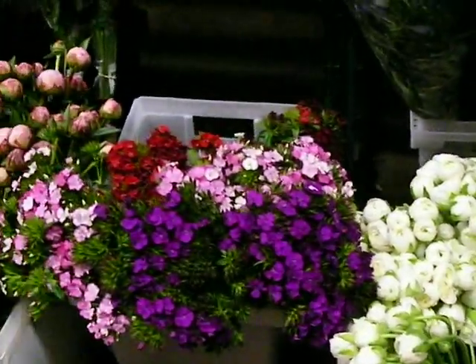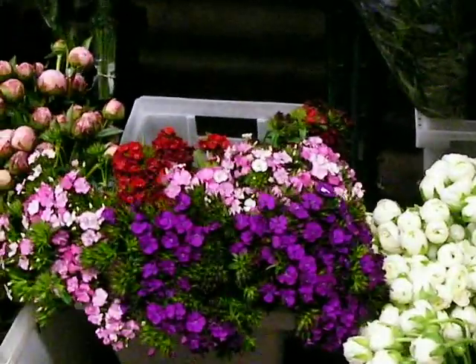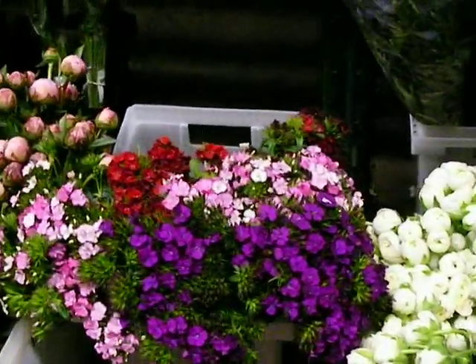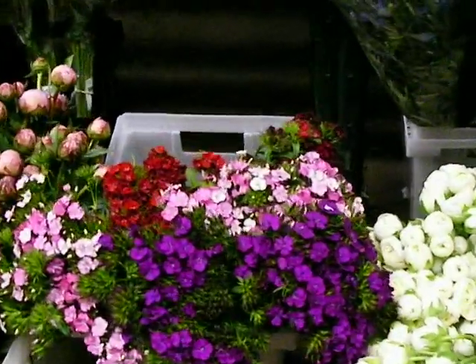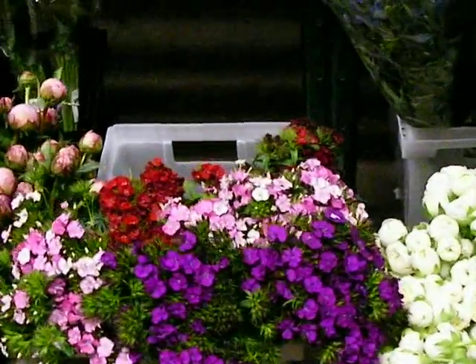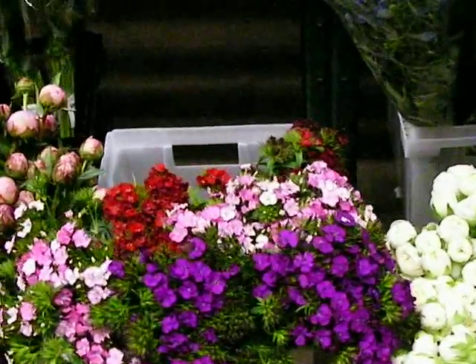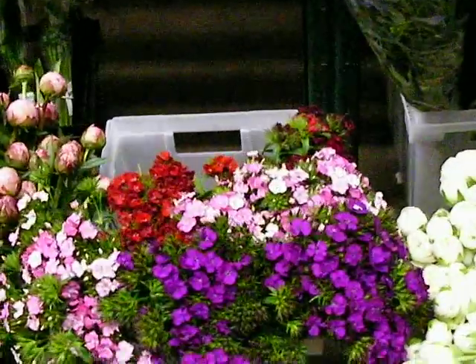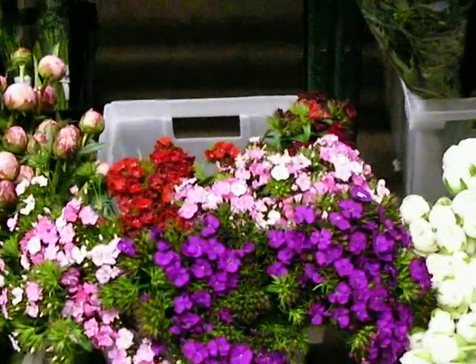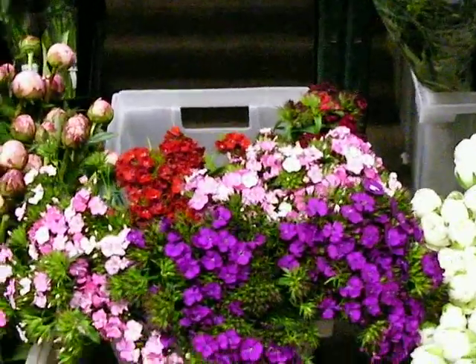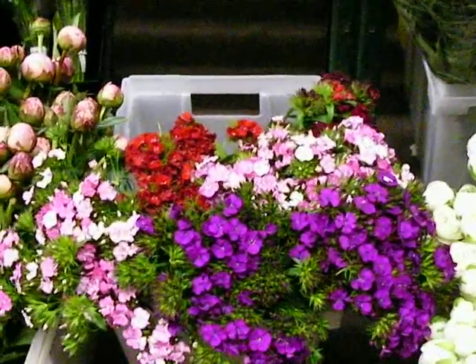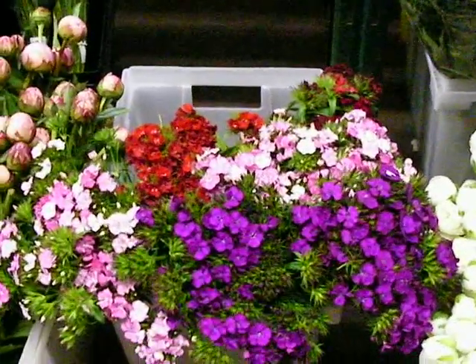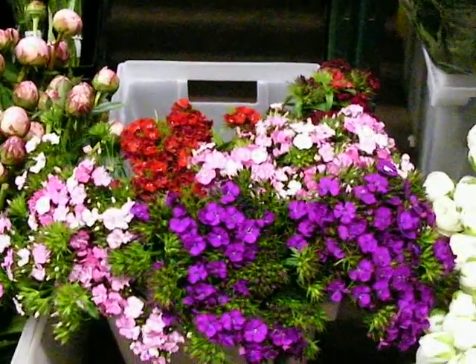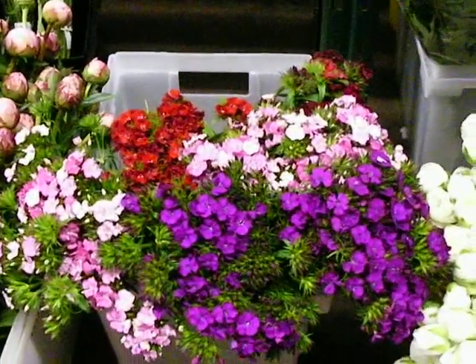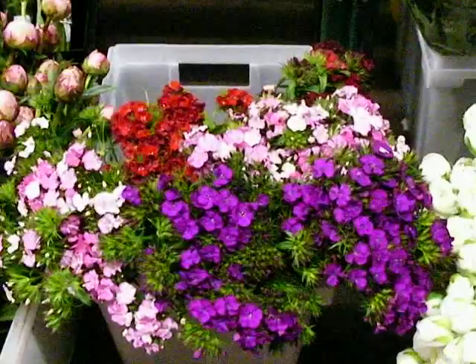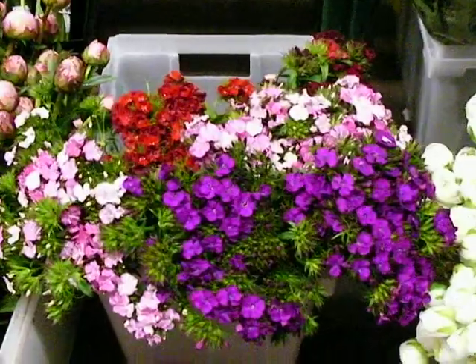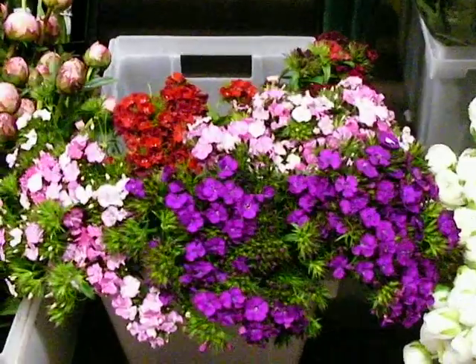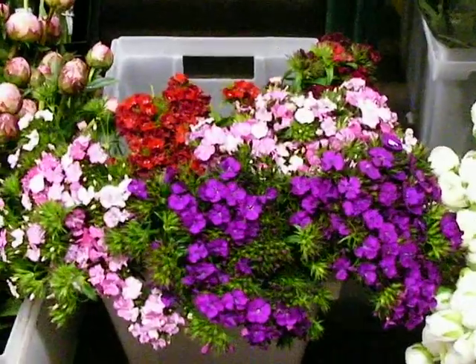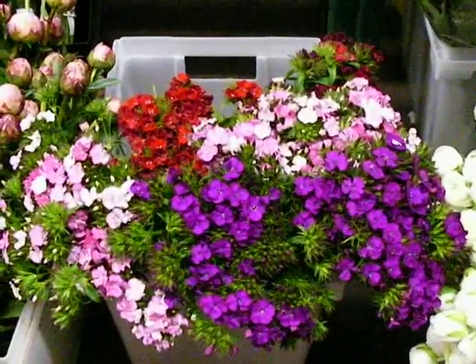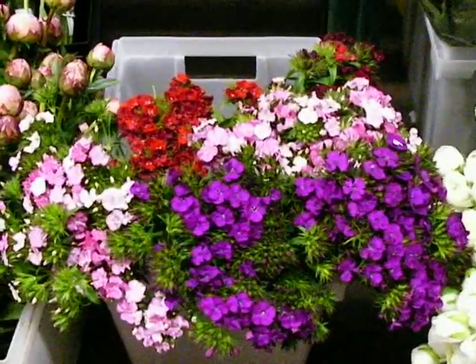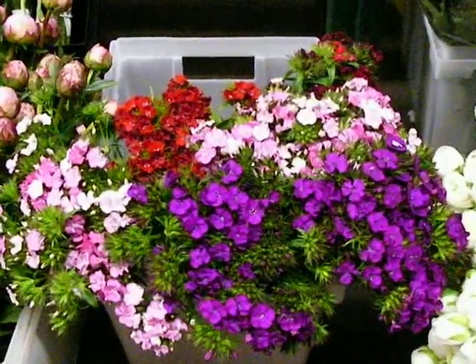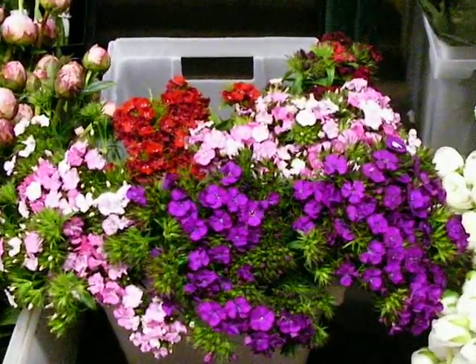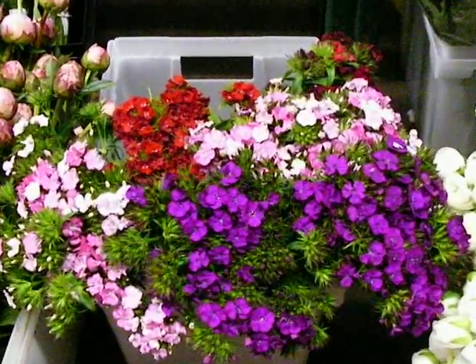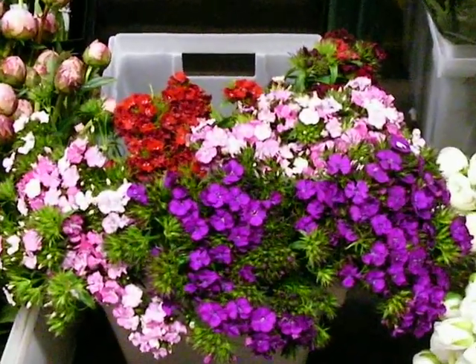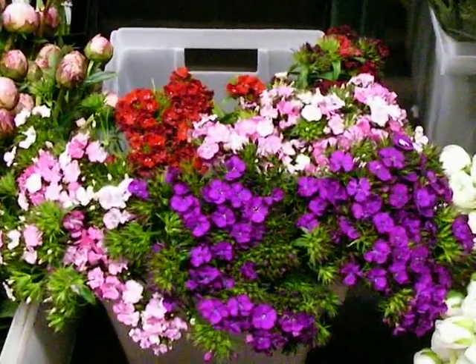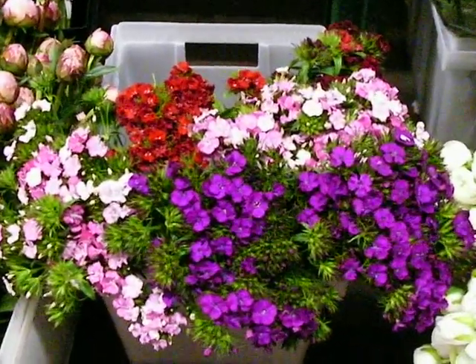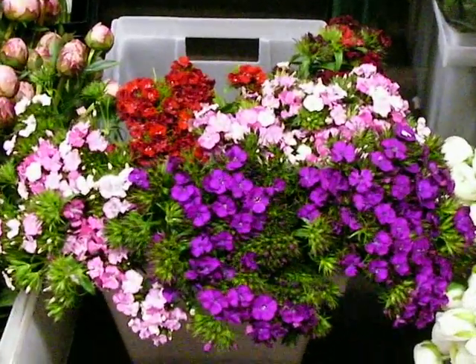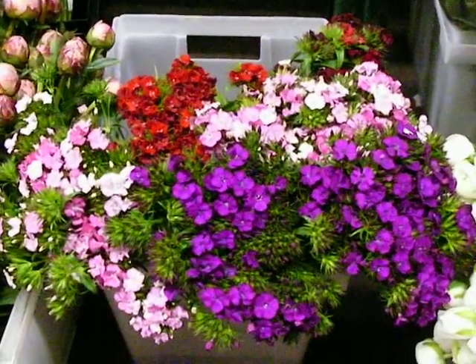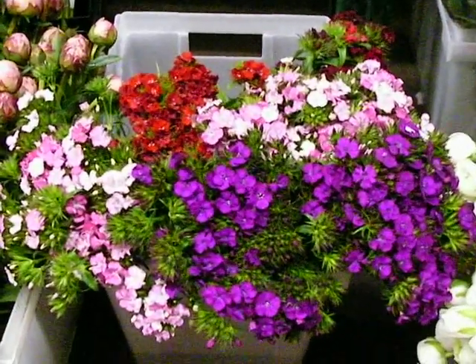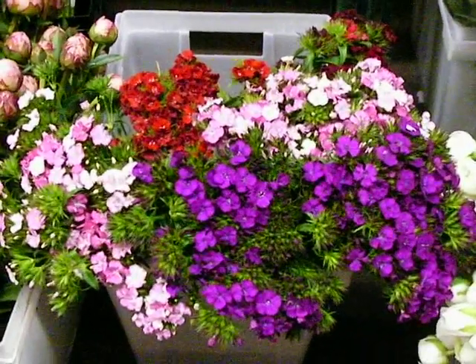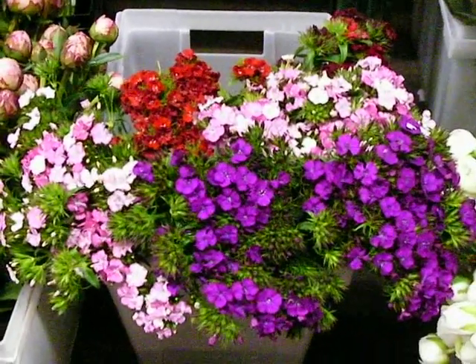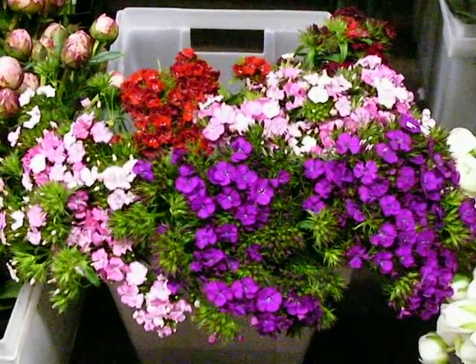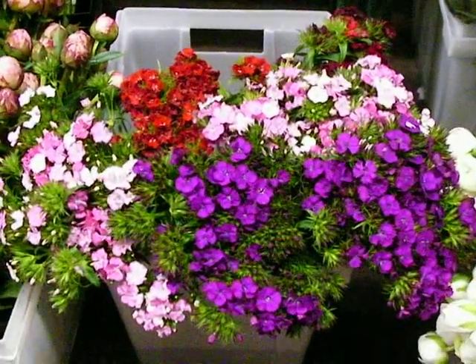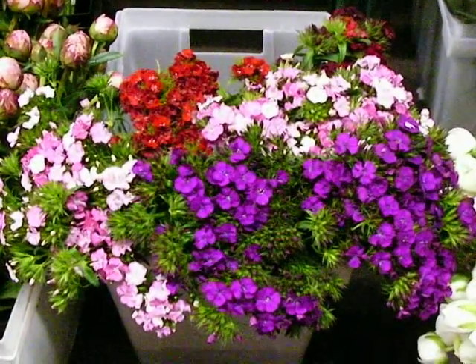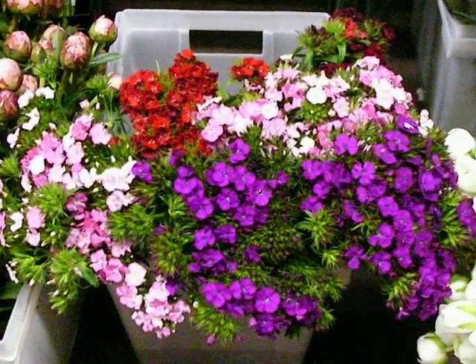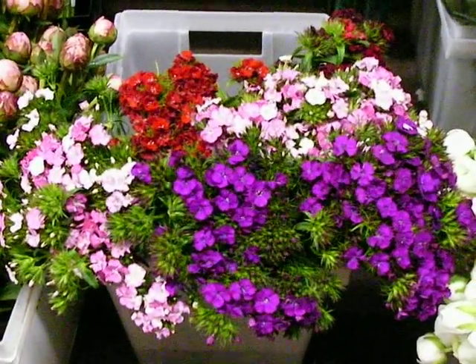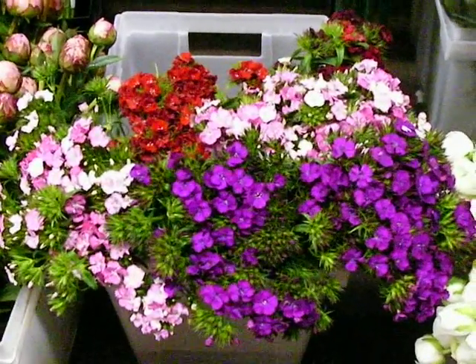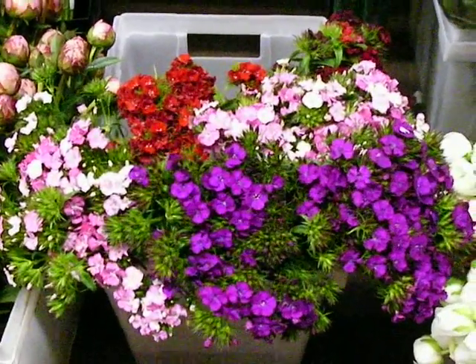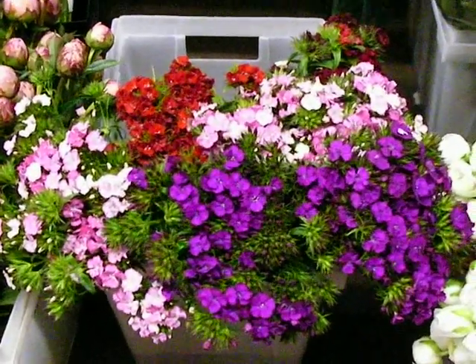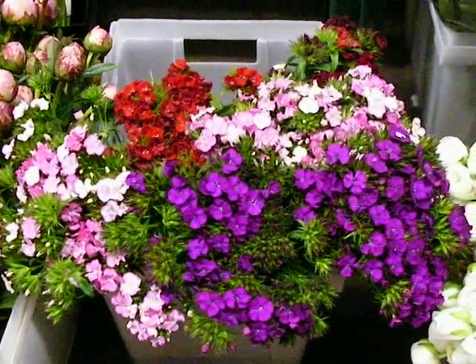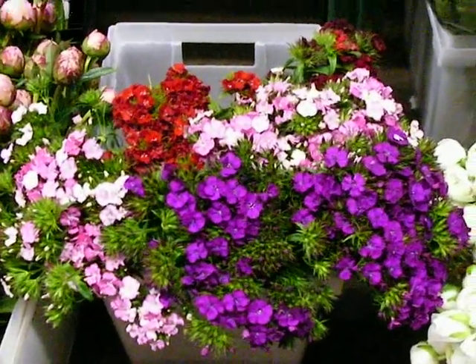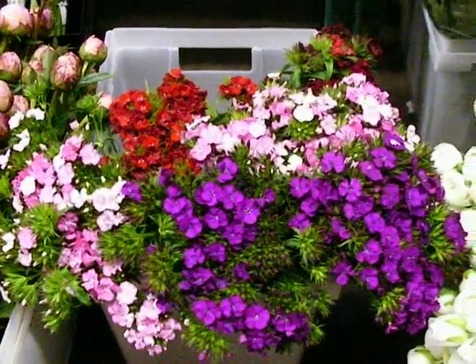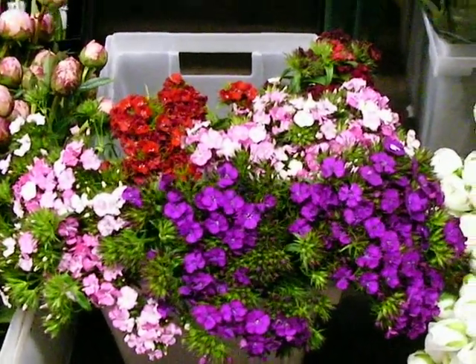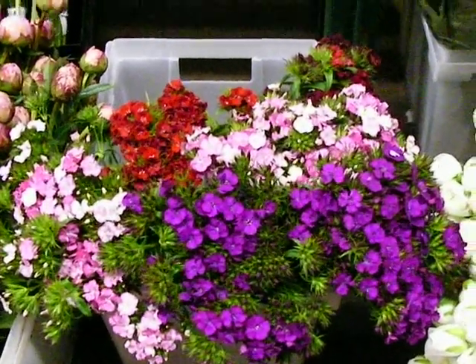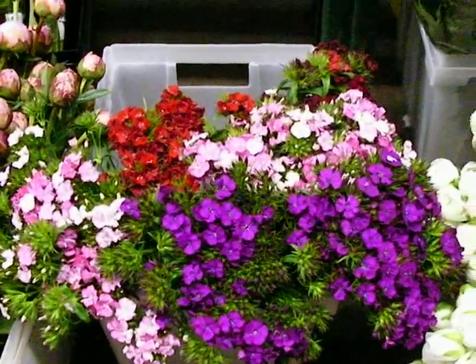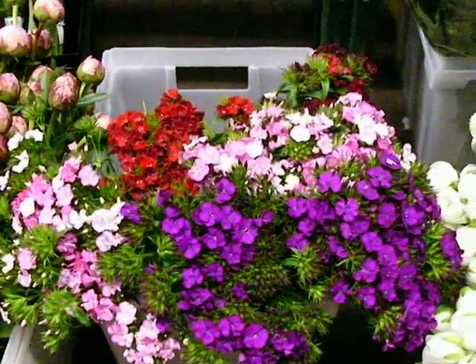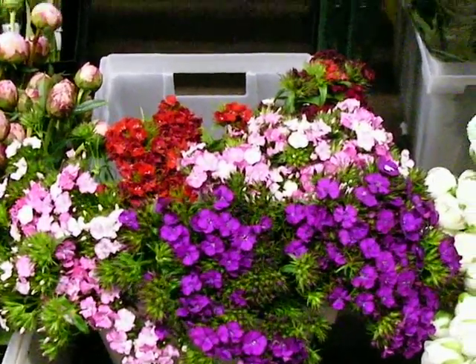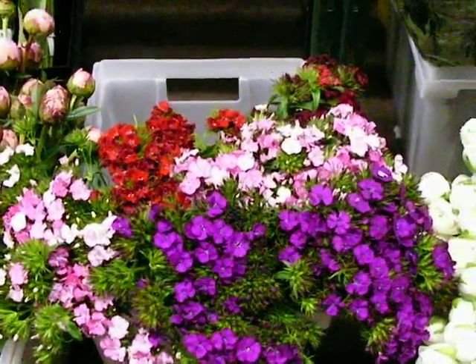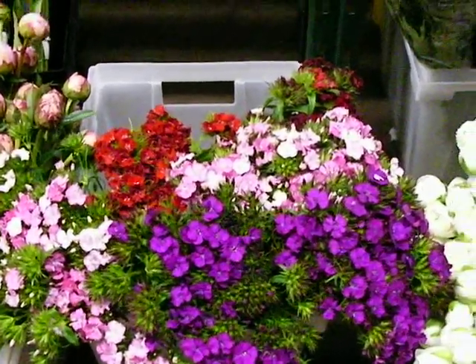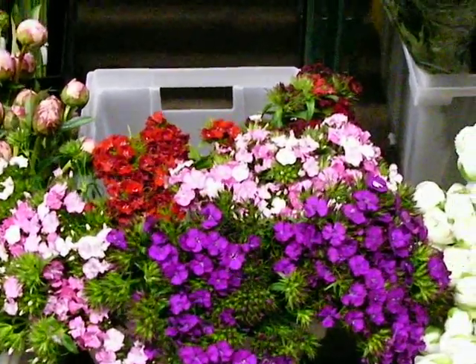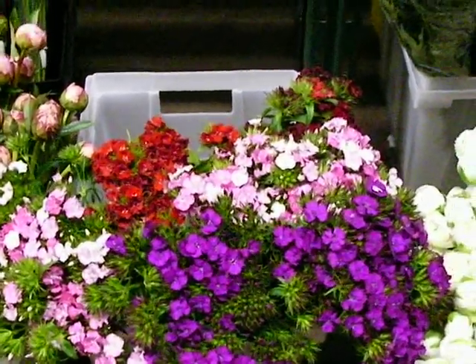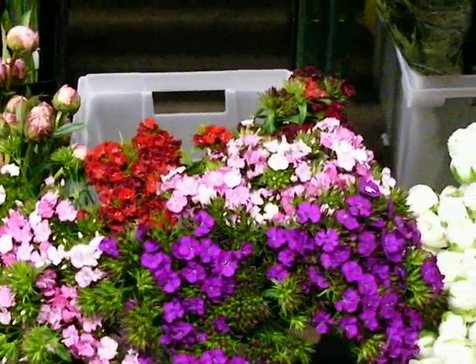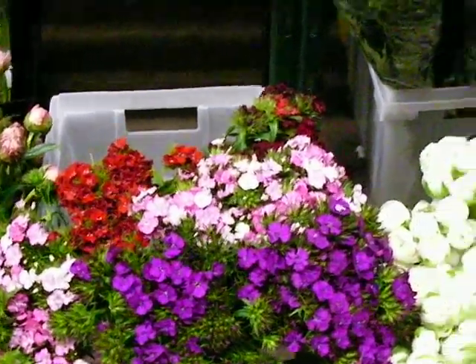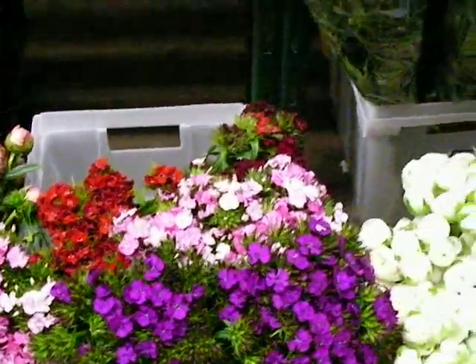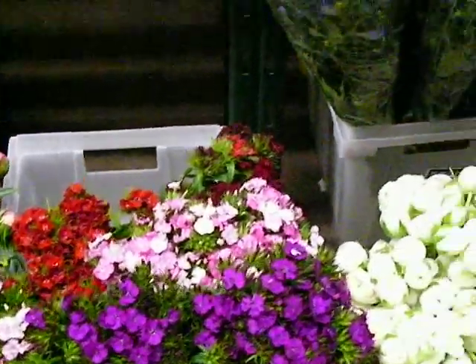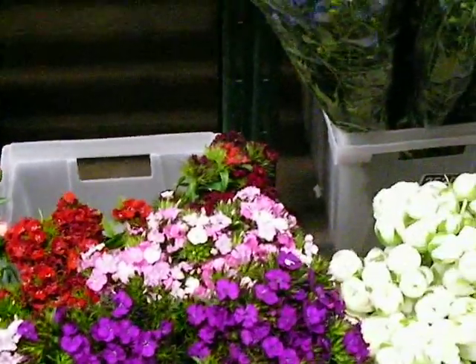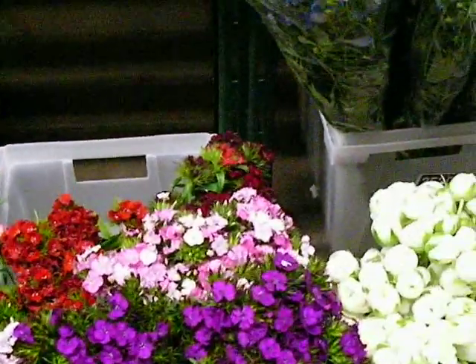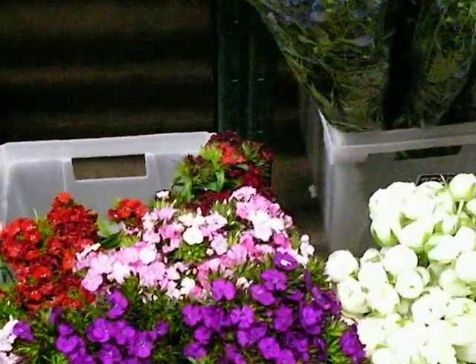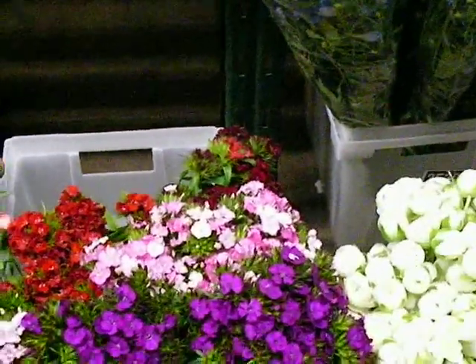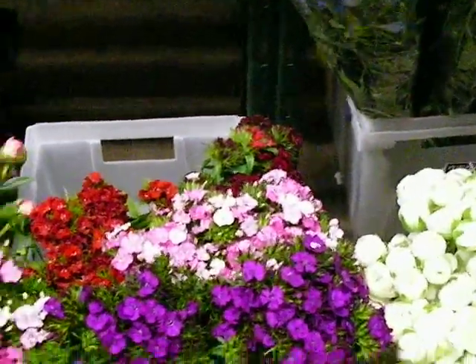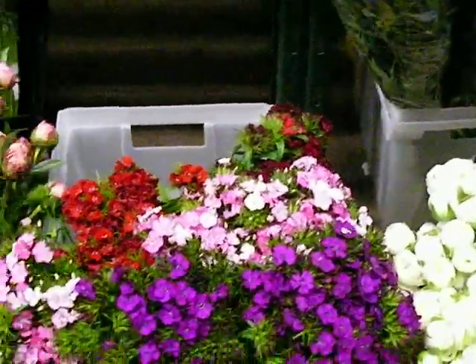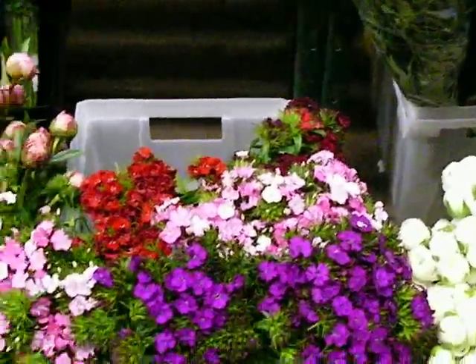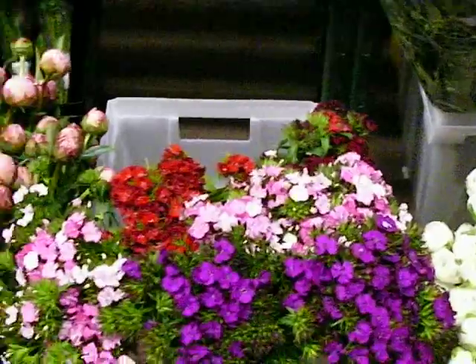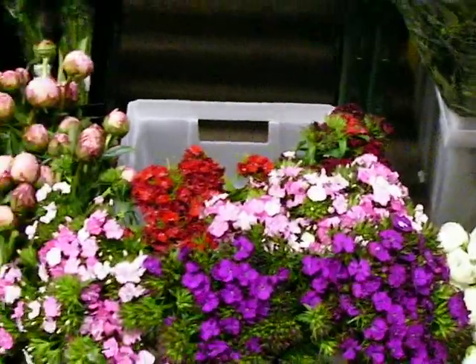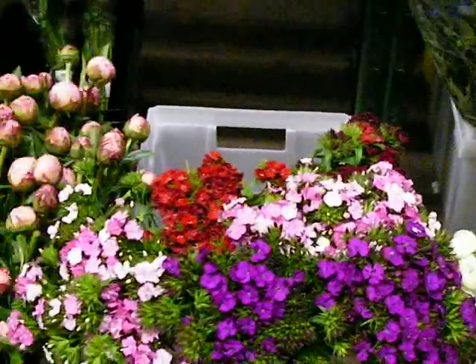We have some mixed bunches of gypsy dianthus in pinks, reds, purples, lavenders, and some burgundies are back there as well.